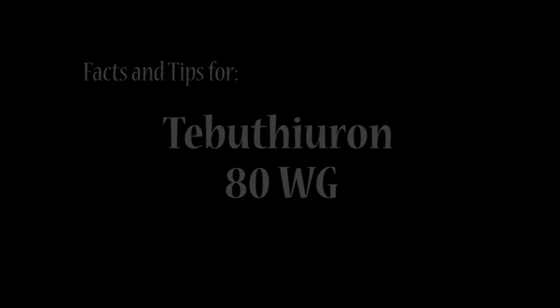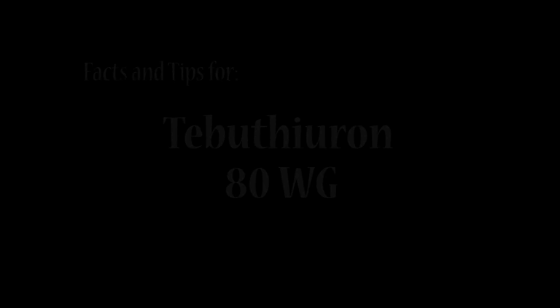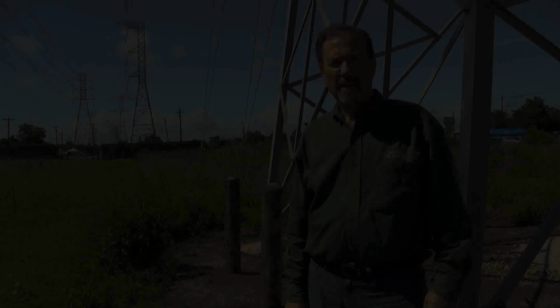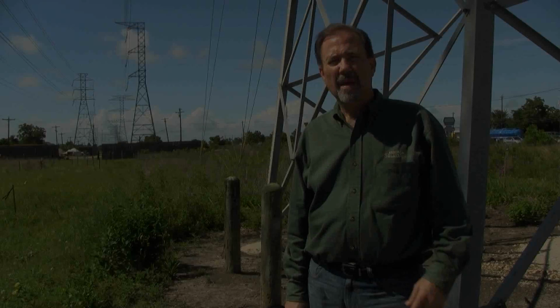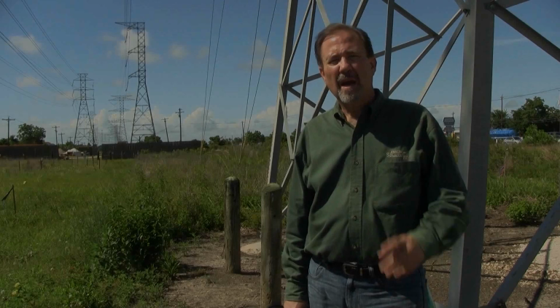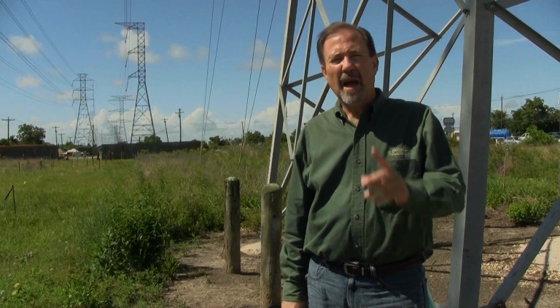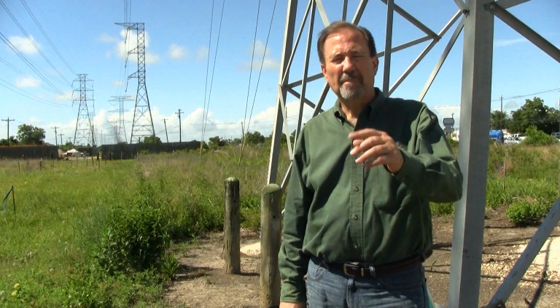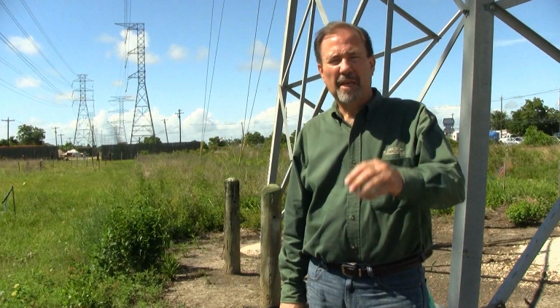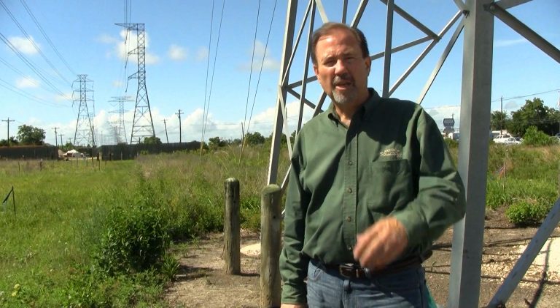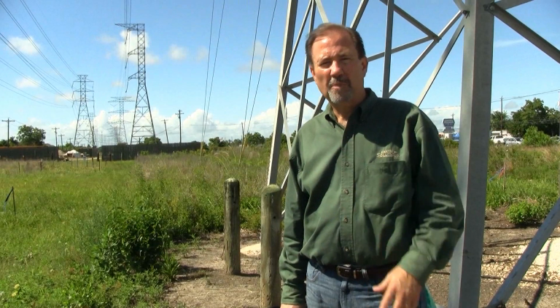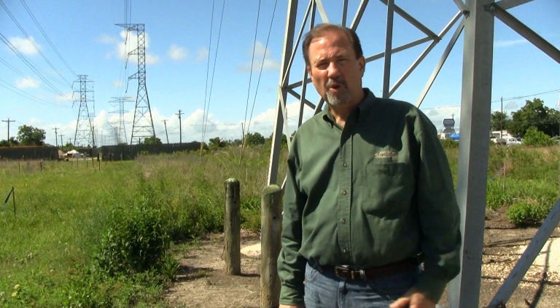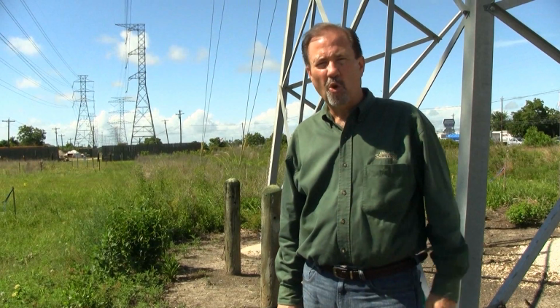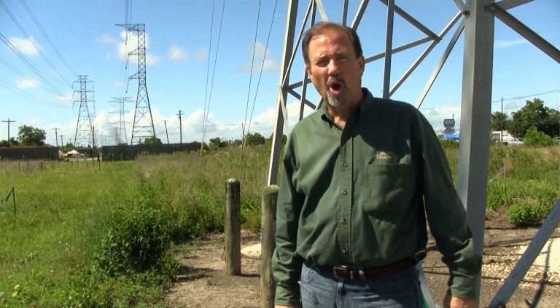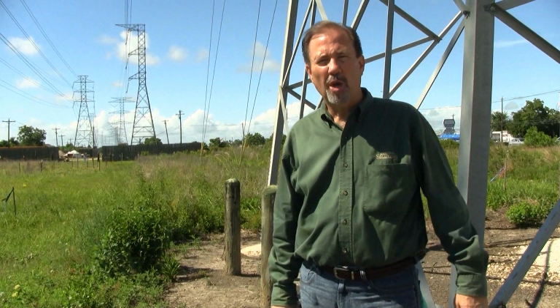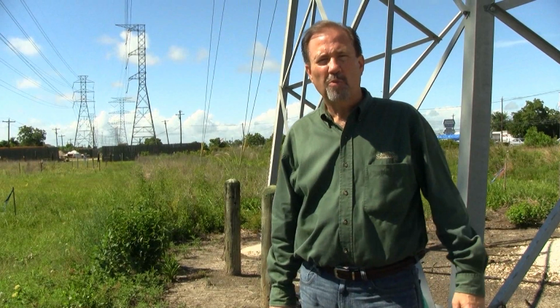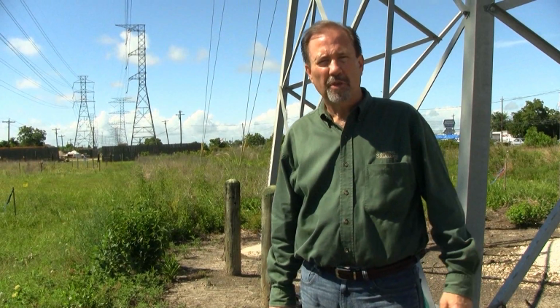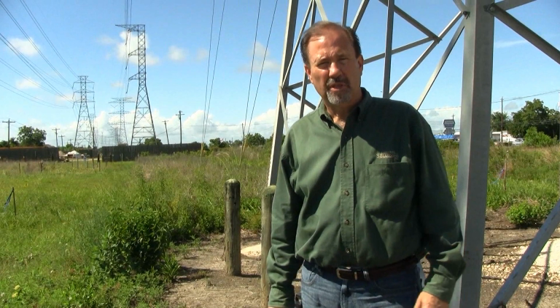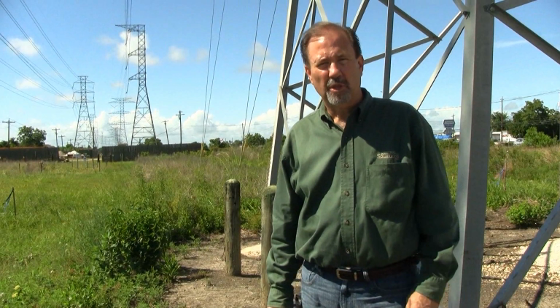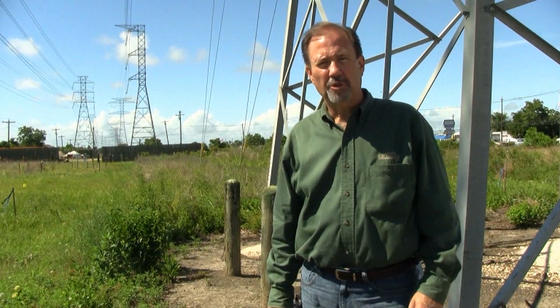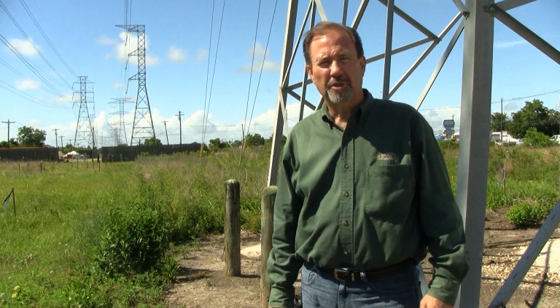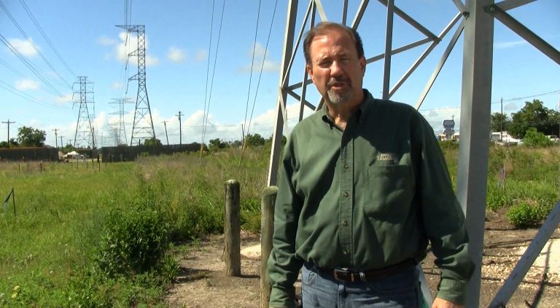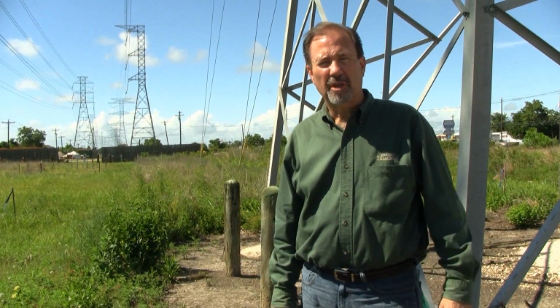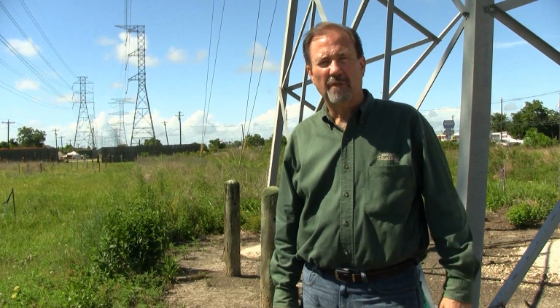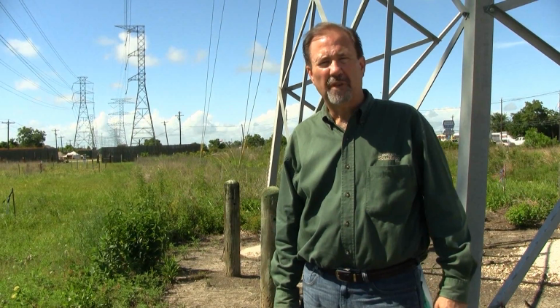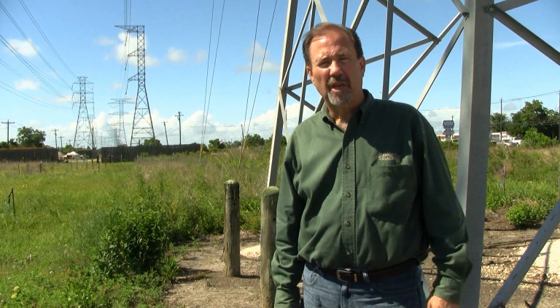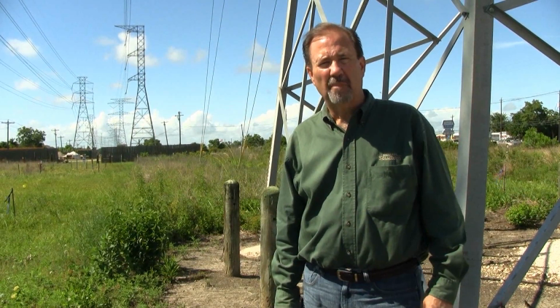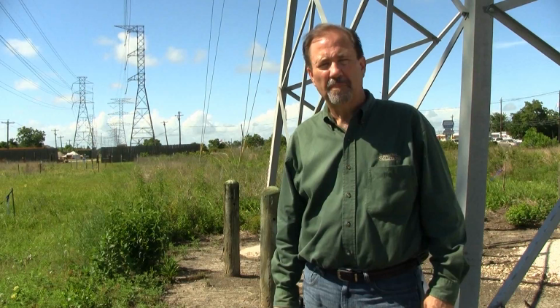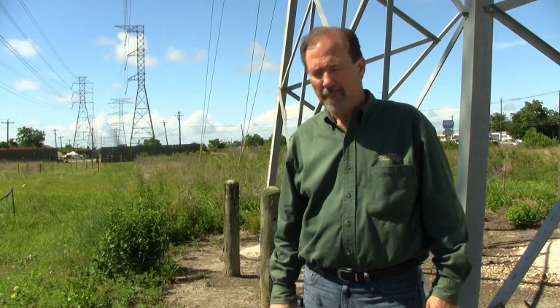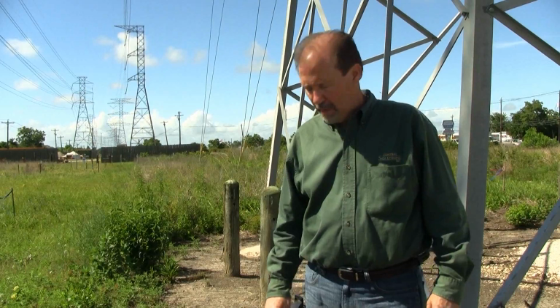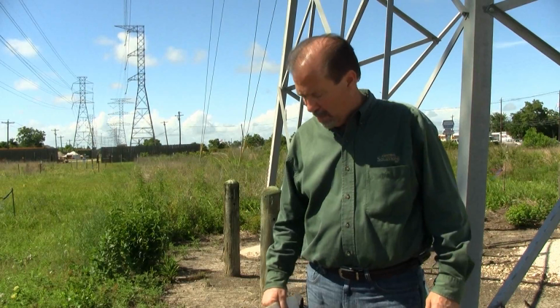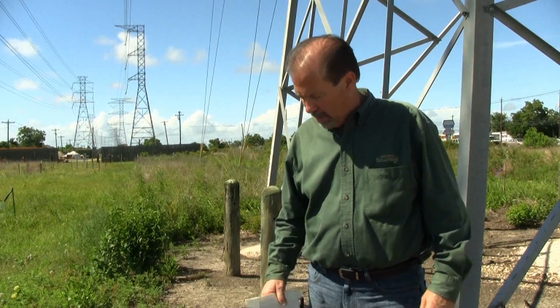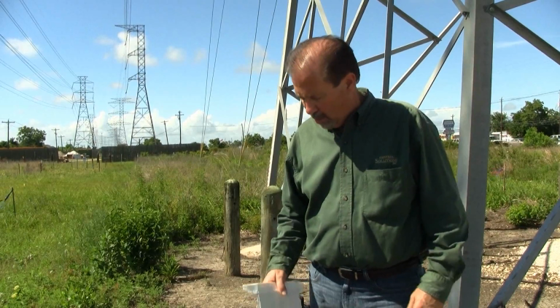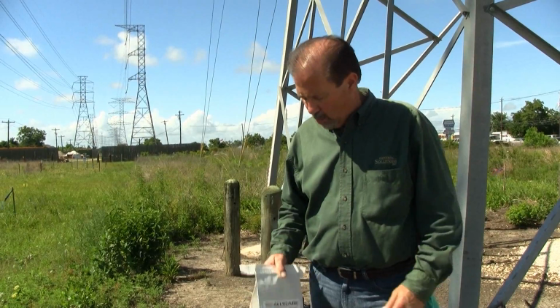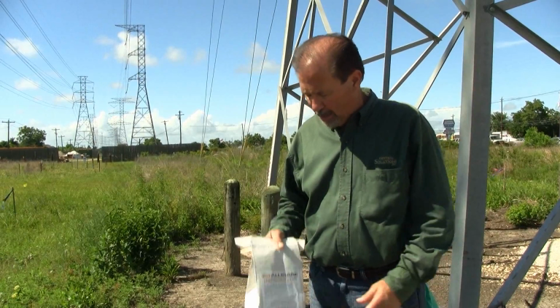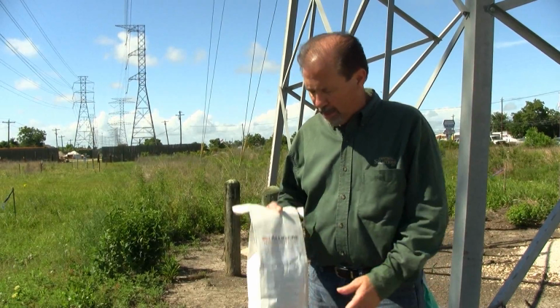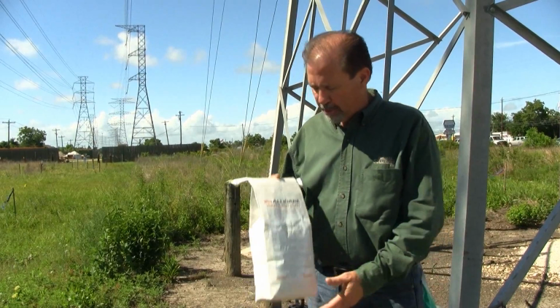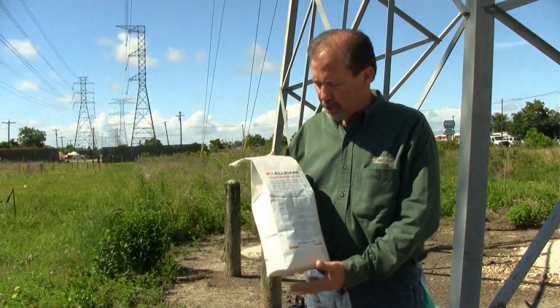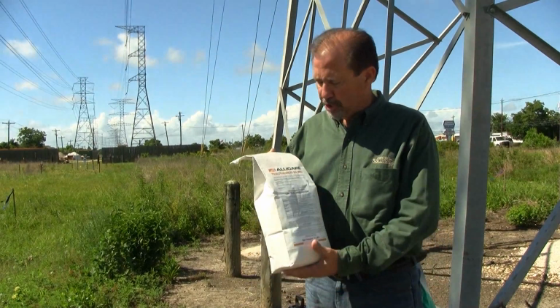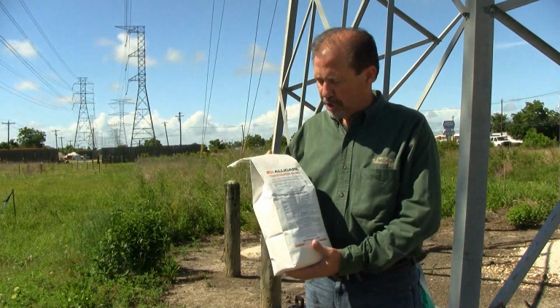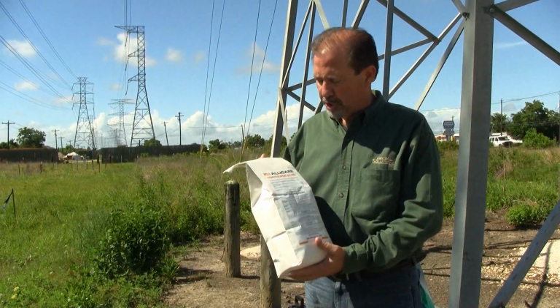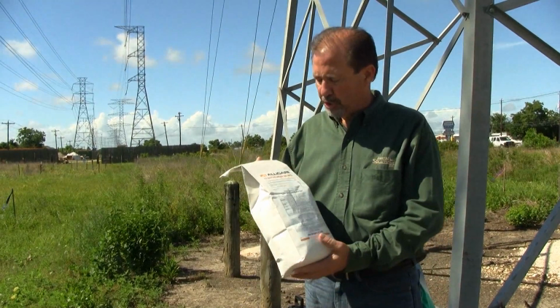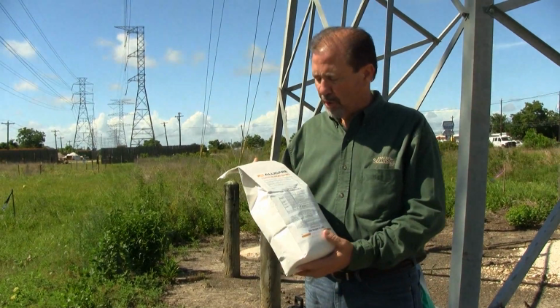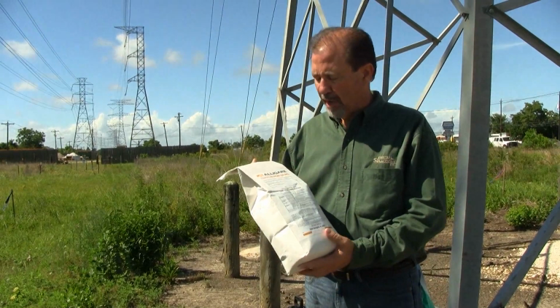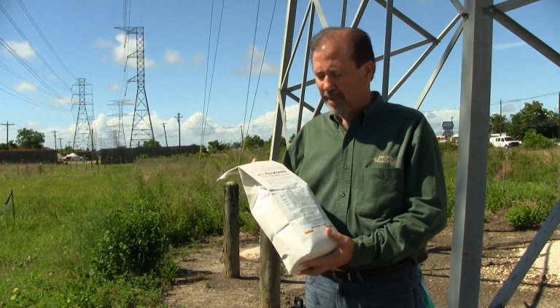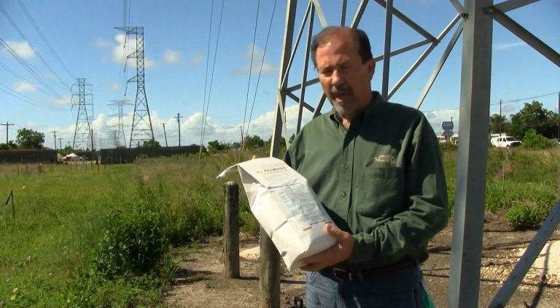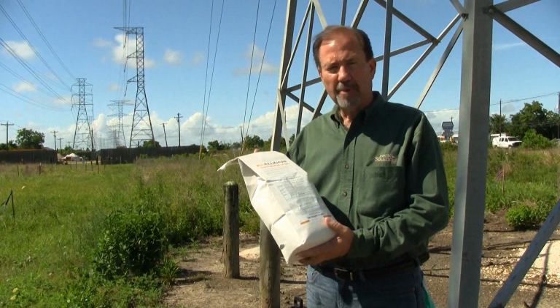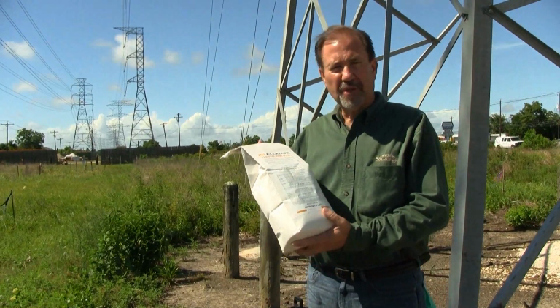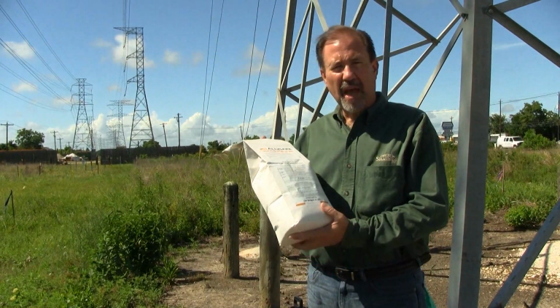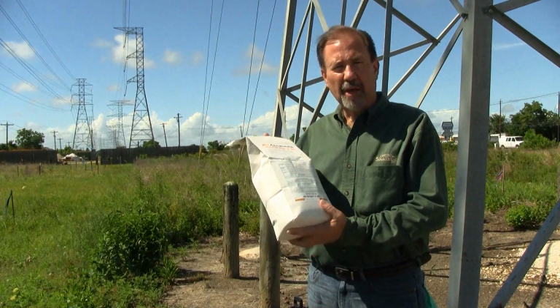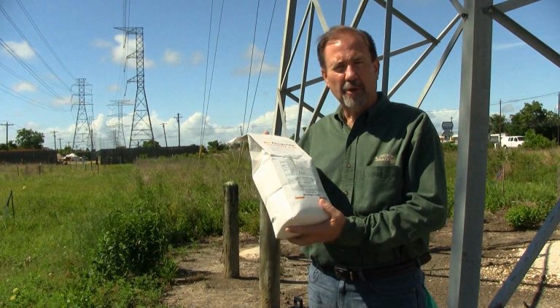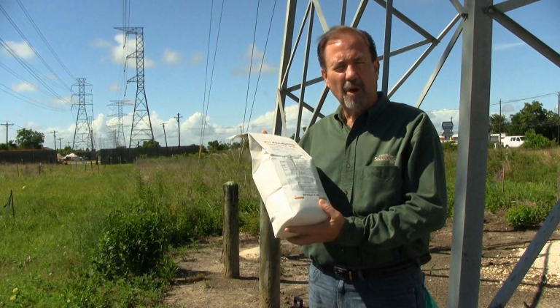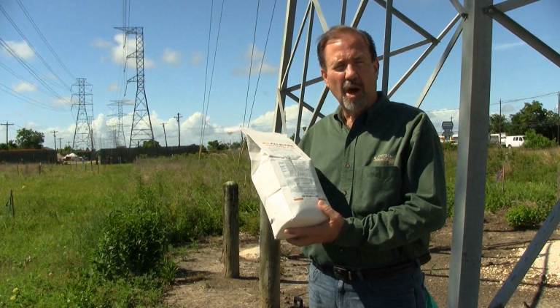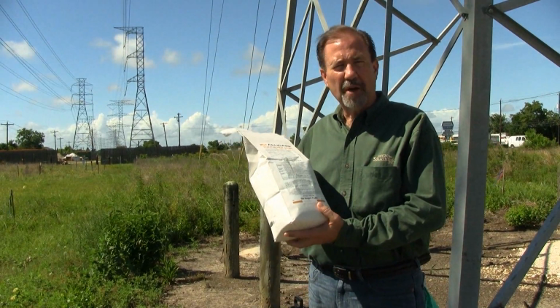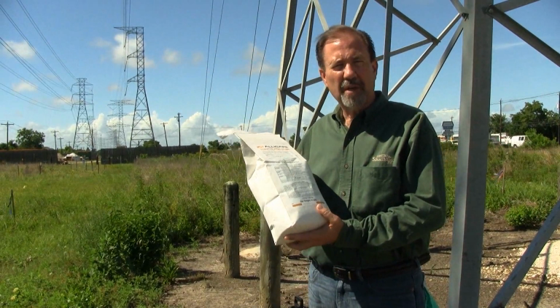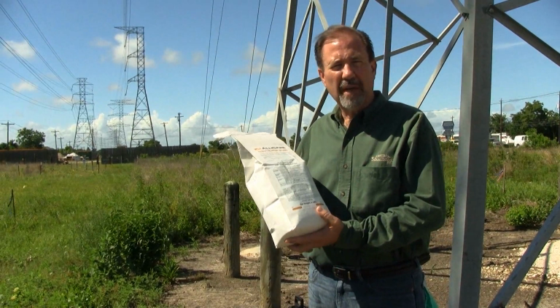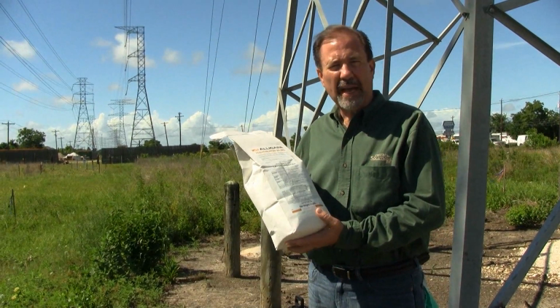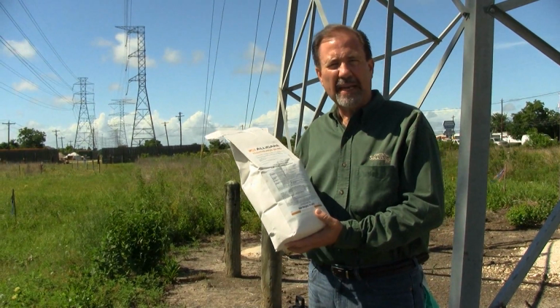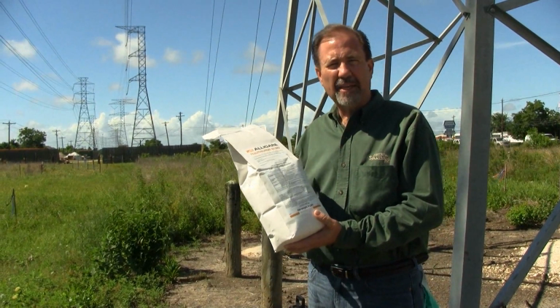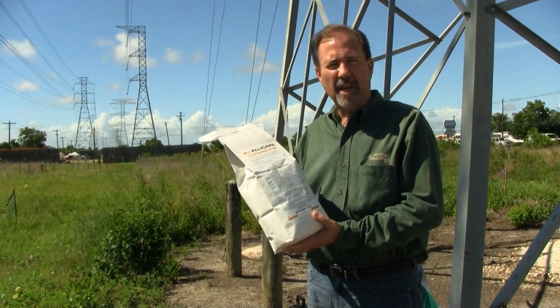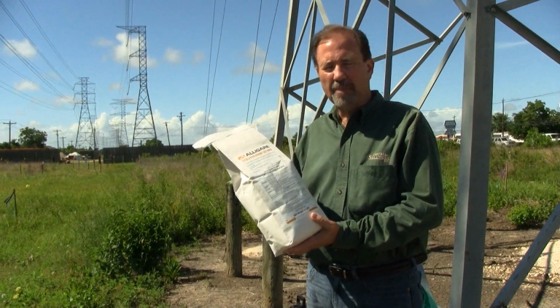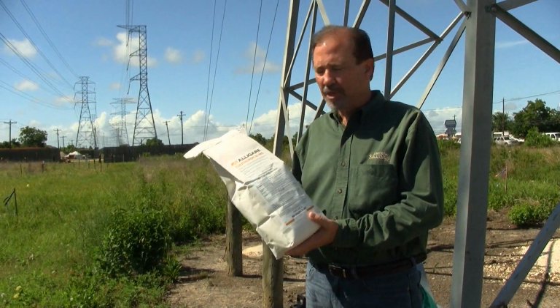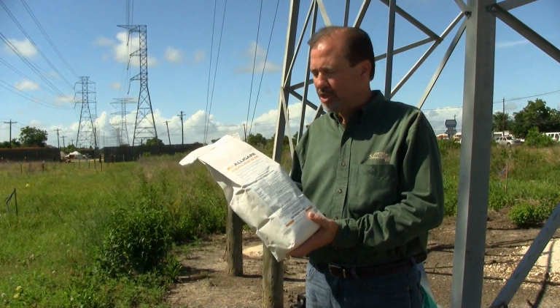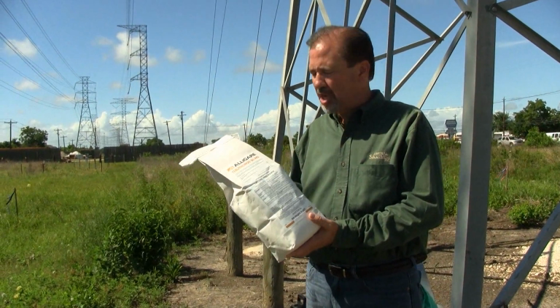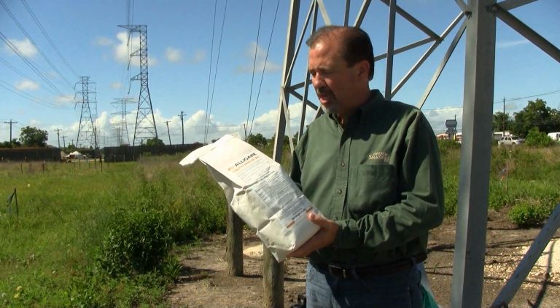Hi, I'm Keith McCoy with Solutions Self-Chem. I want to introduce you to Tebuthiuron ADWG.